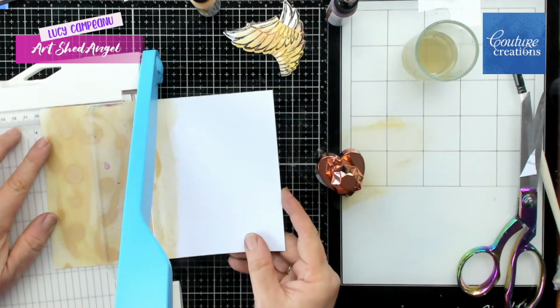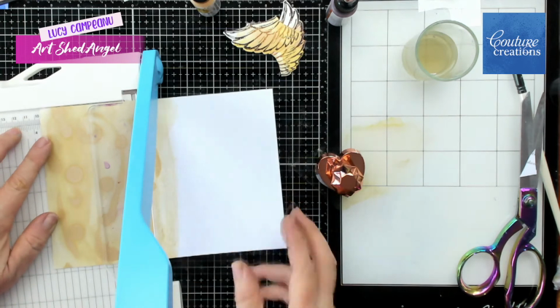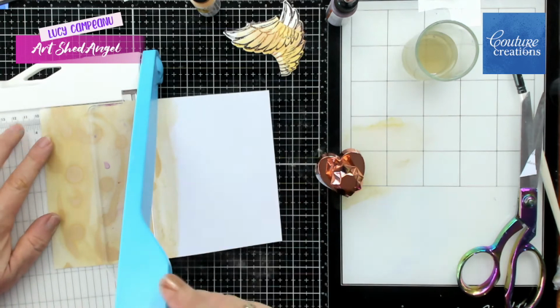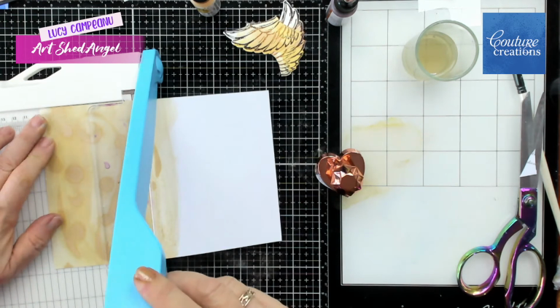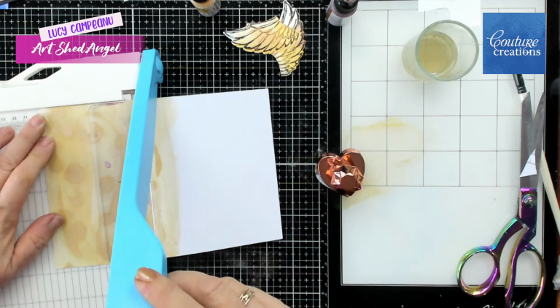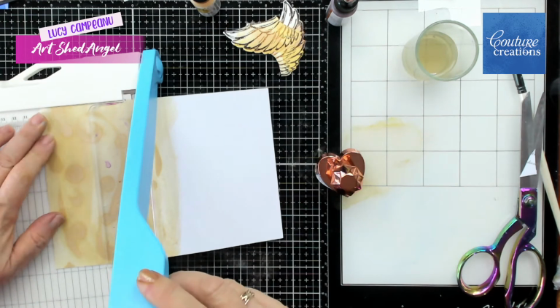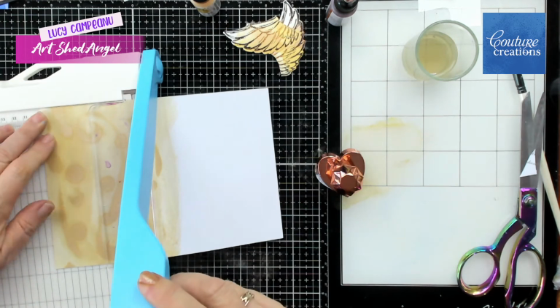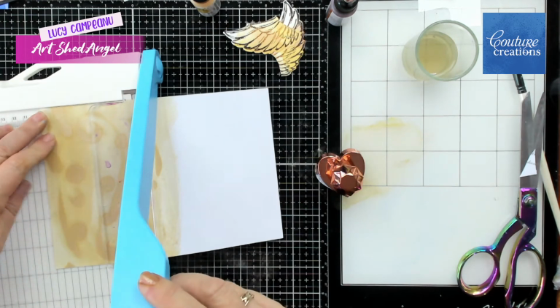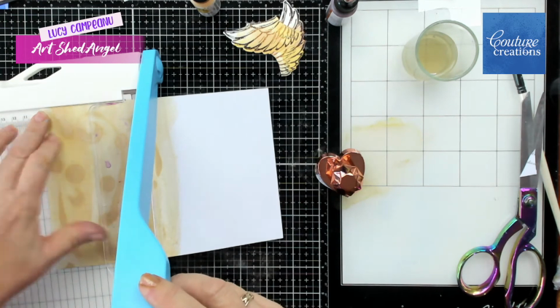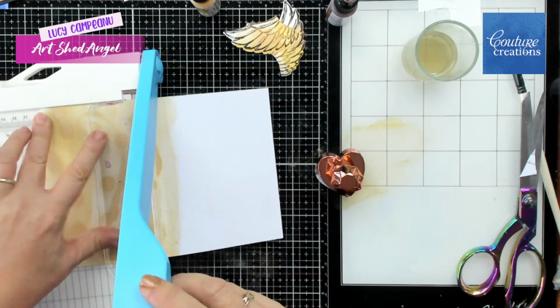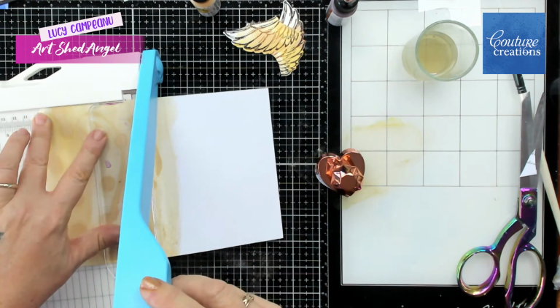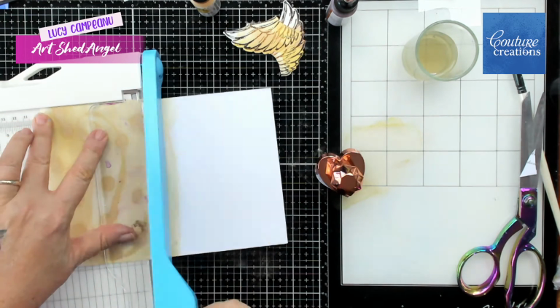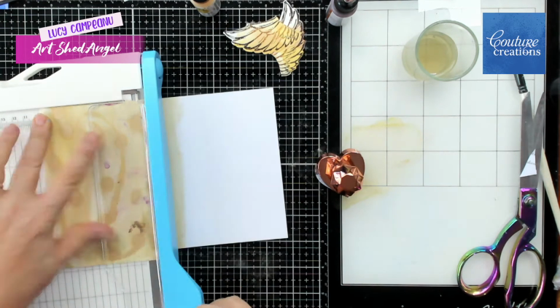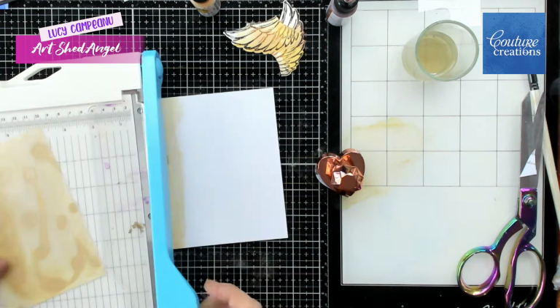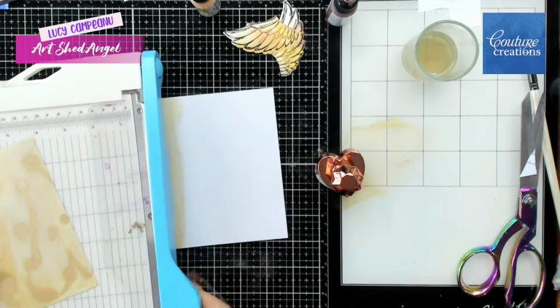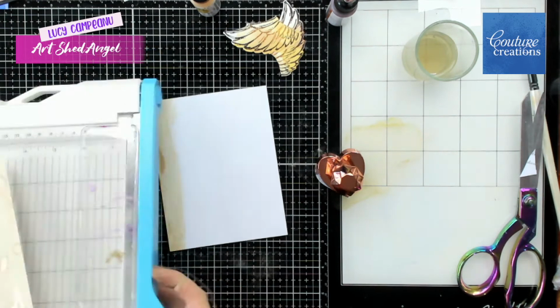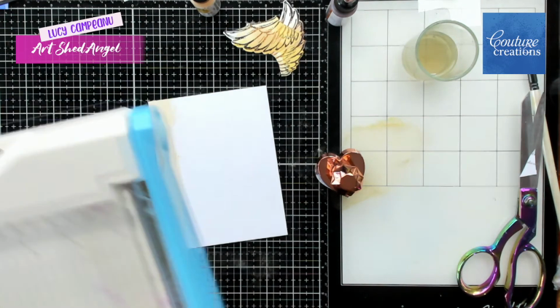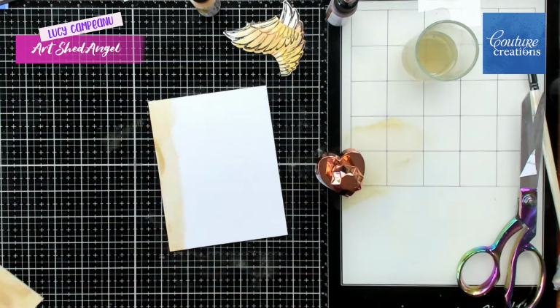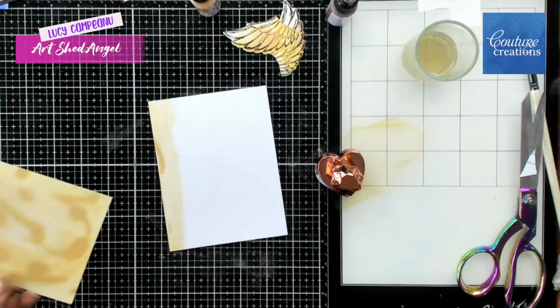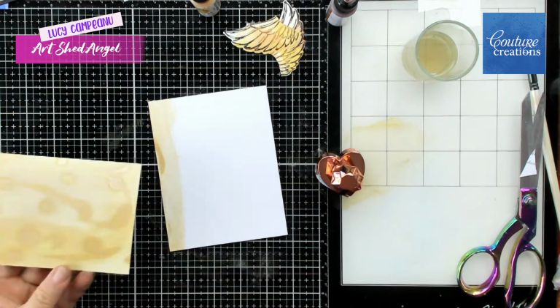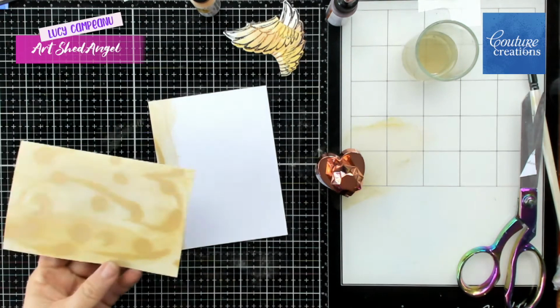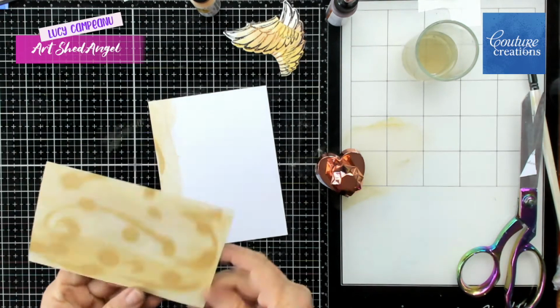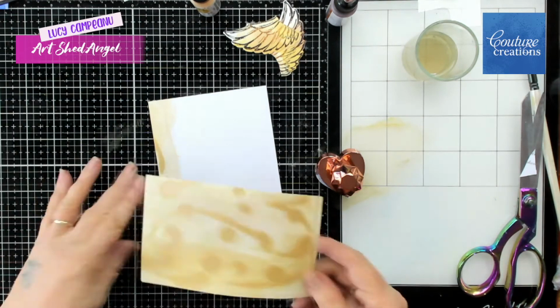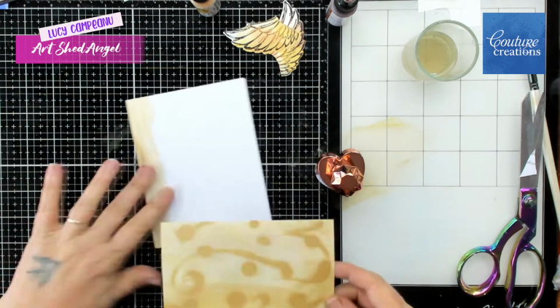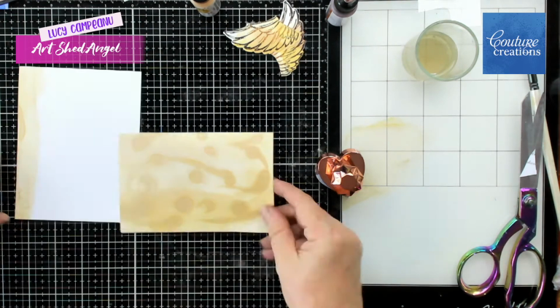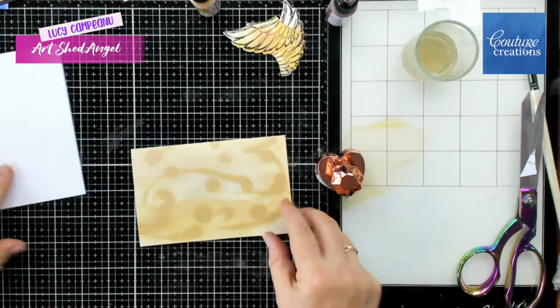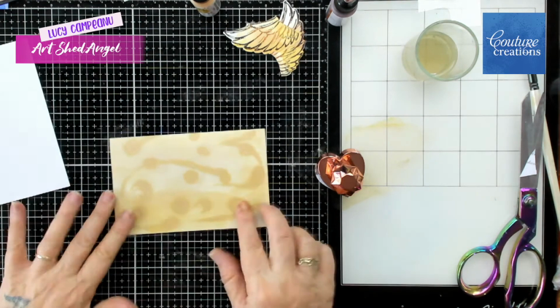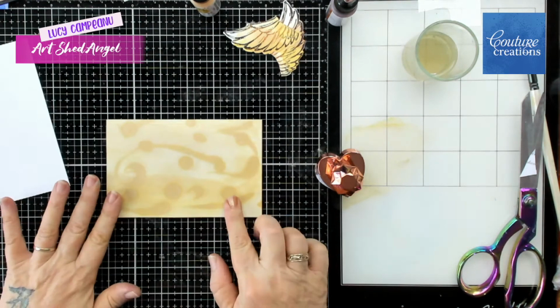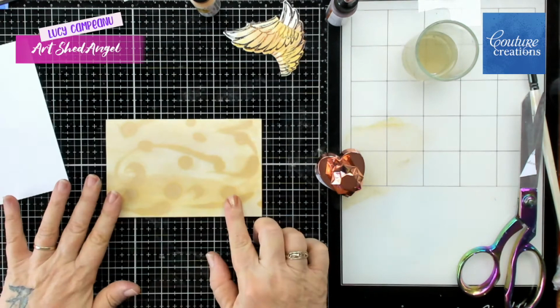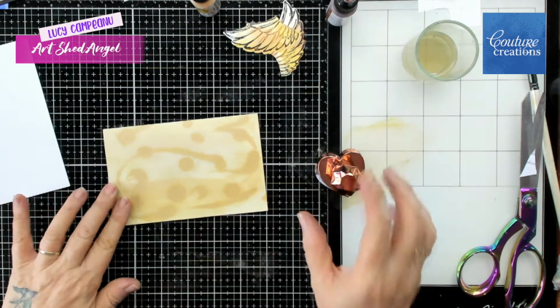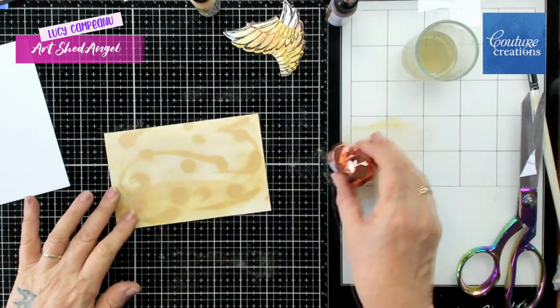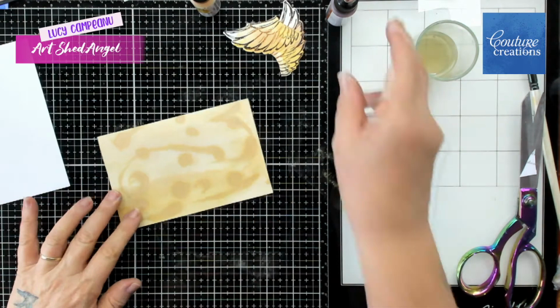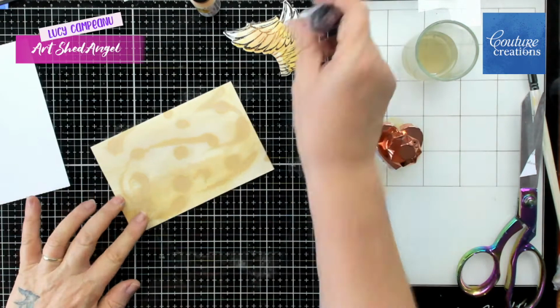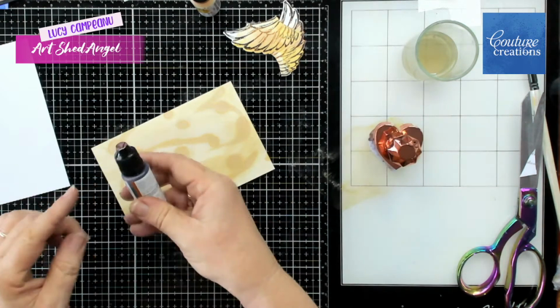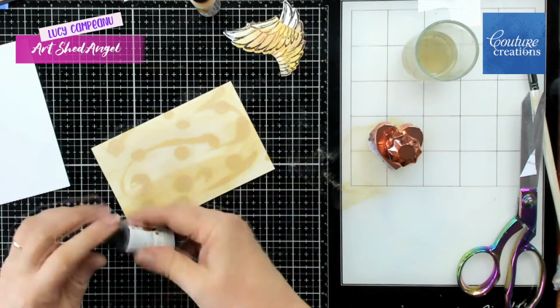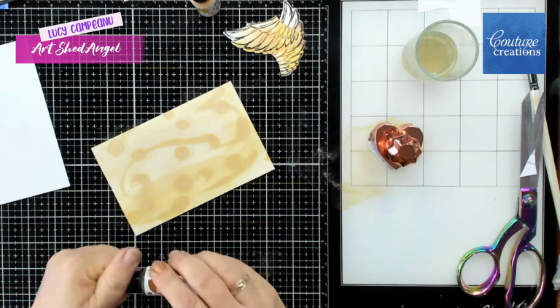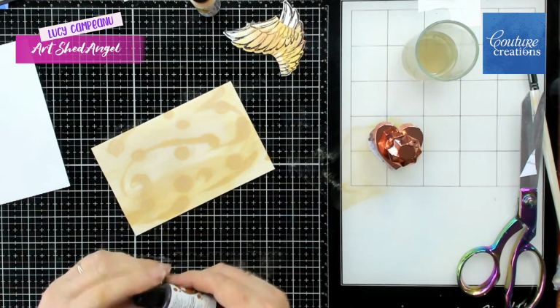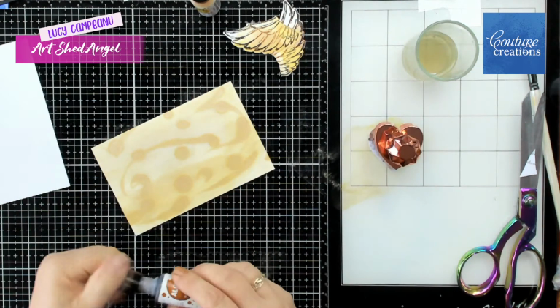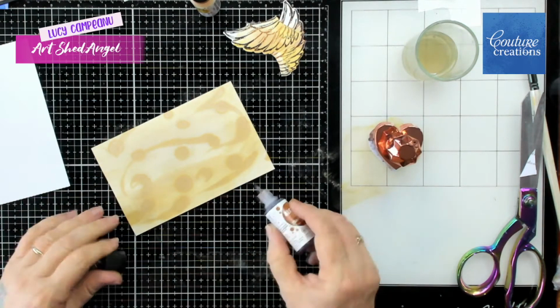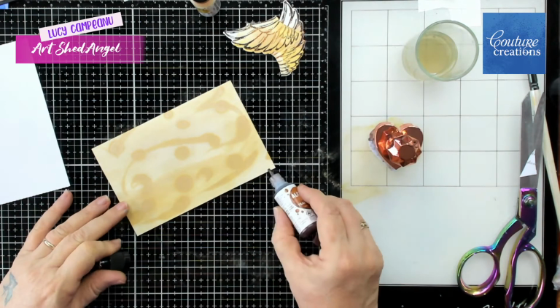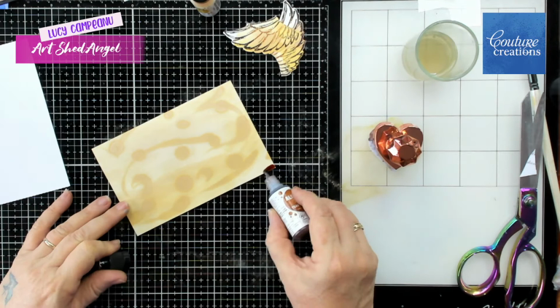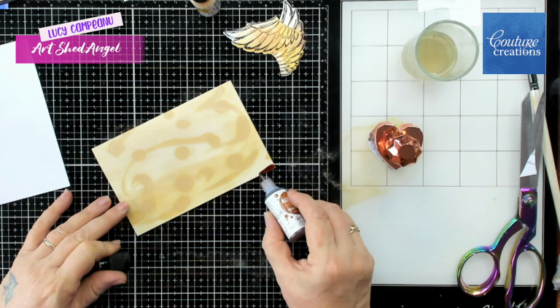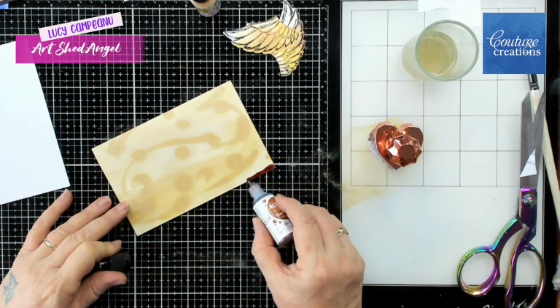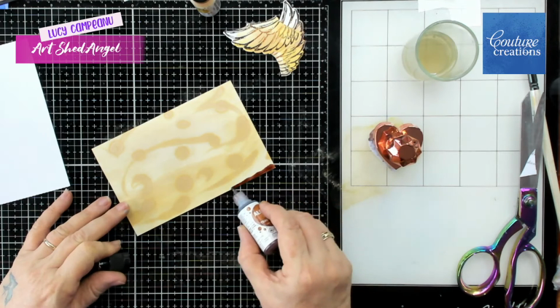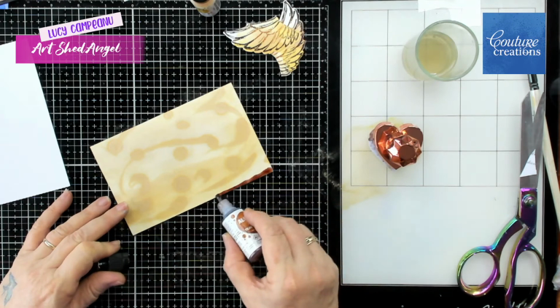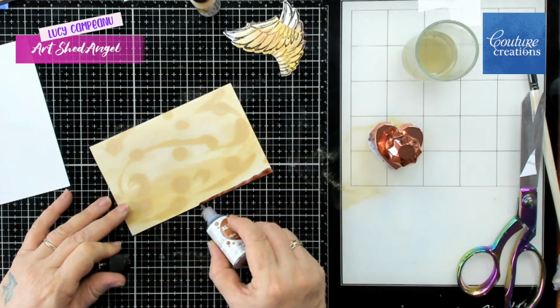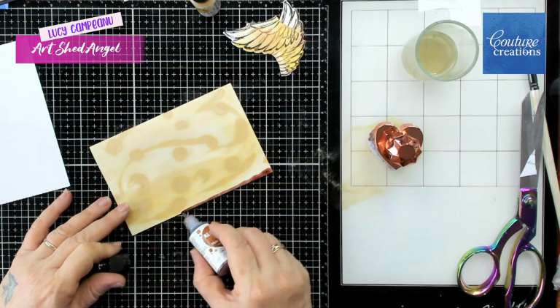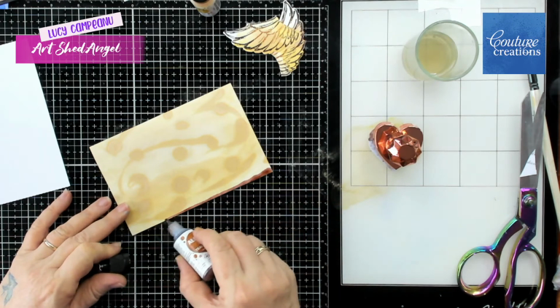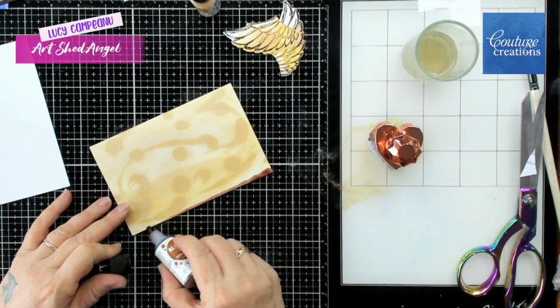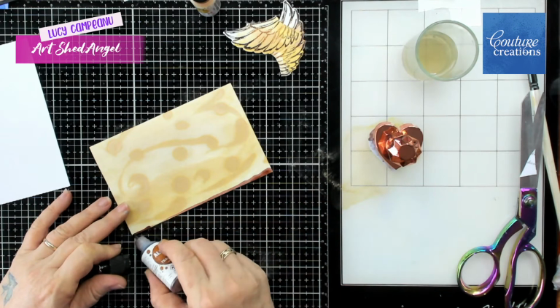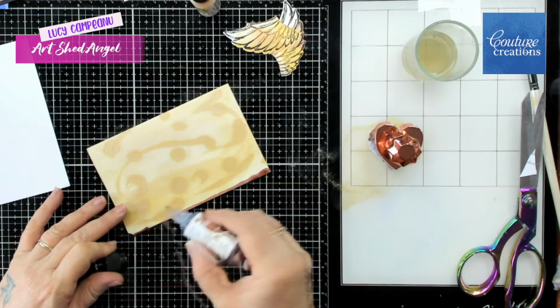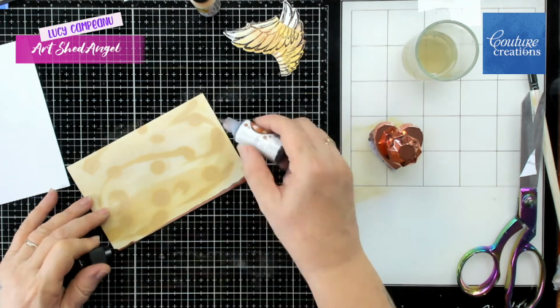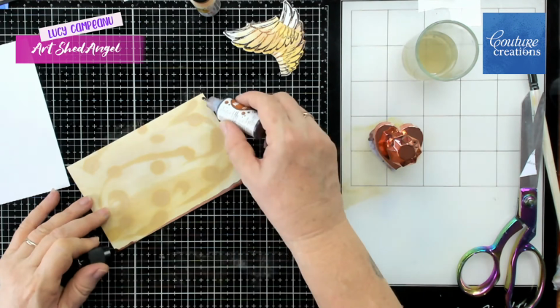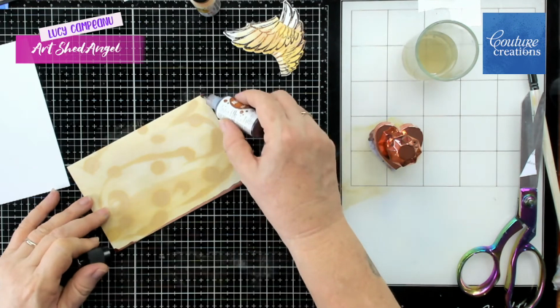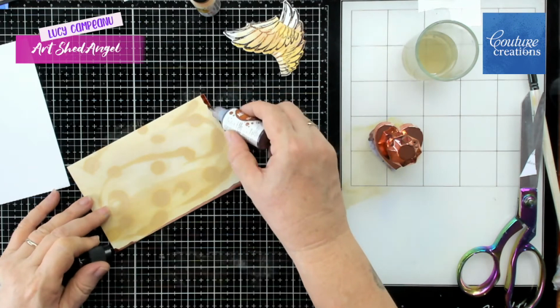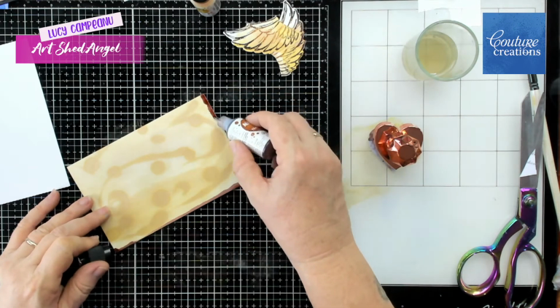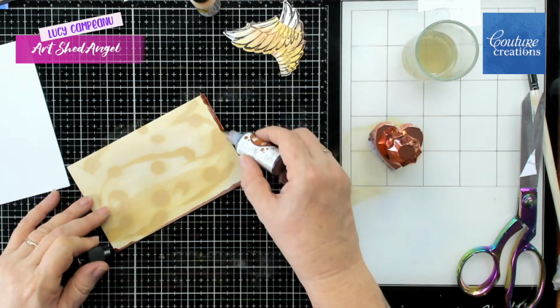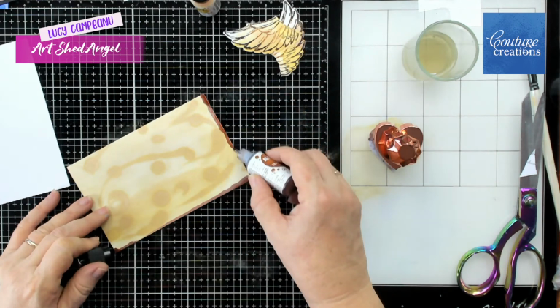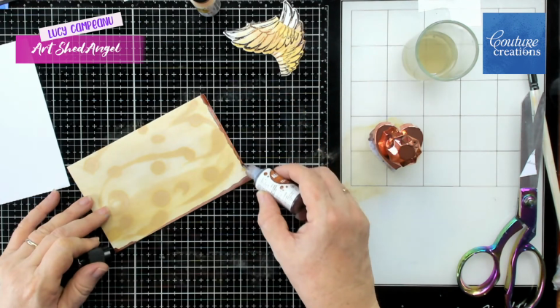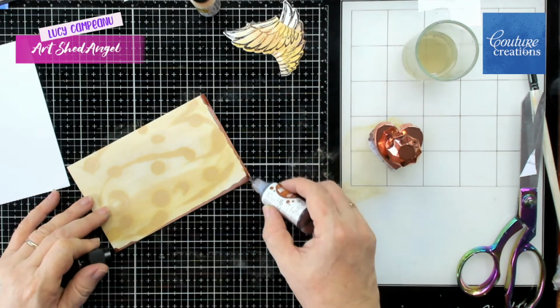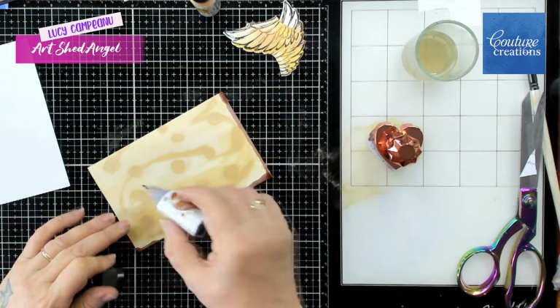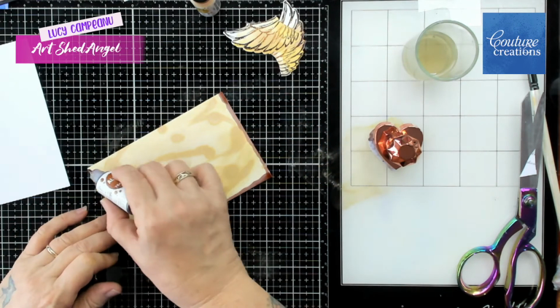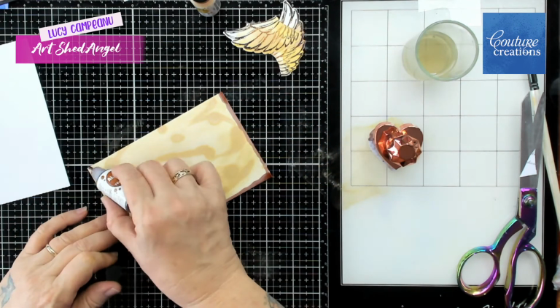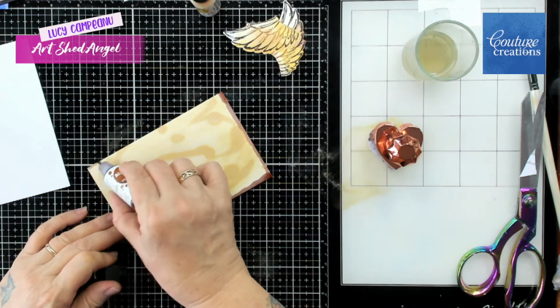I'm just cutting it to size here because I'm going to make this a card front for the card that I'm creating.